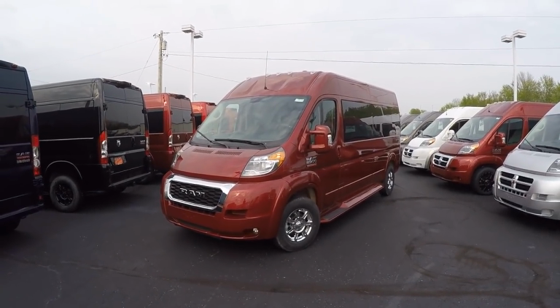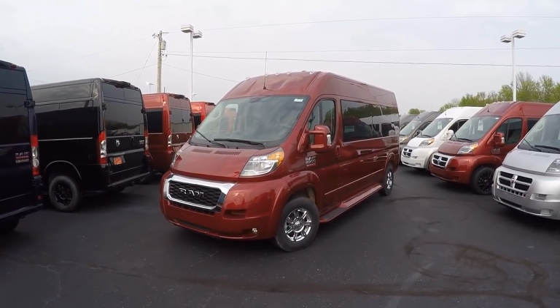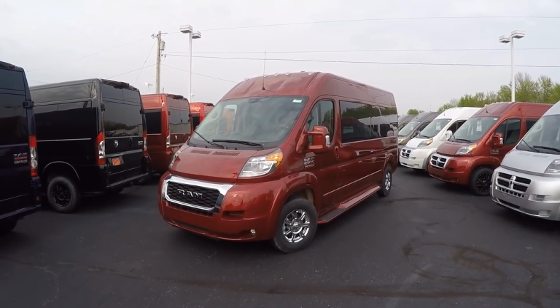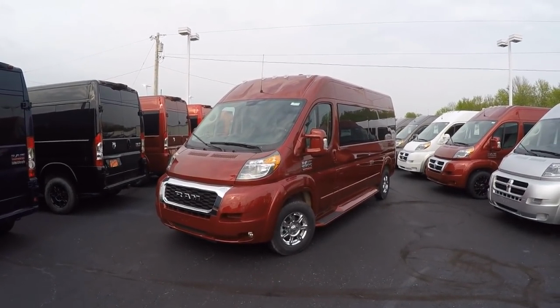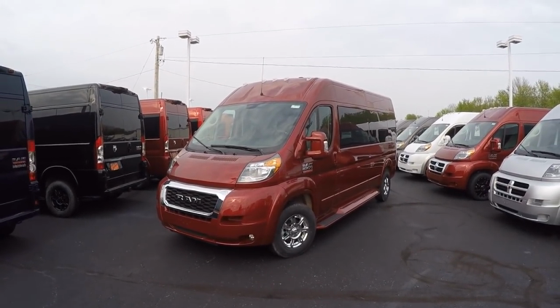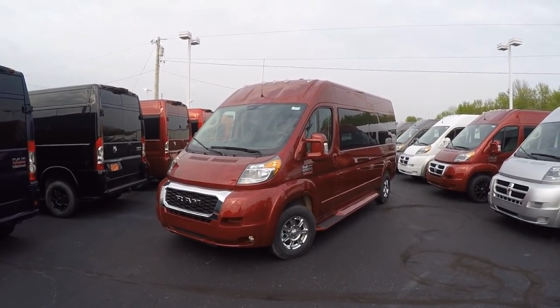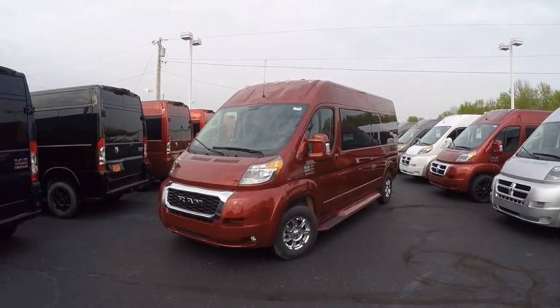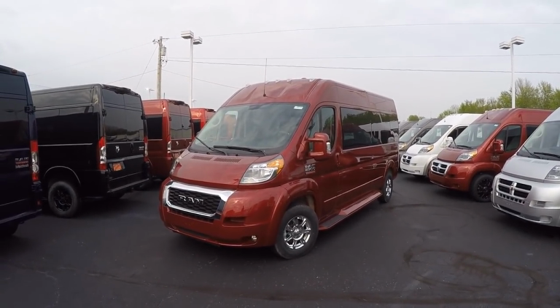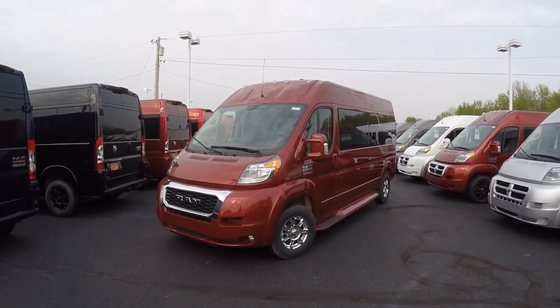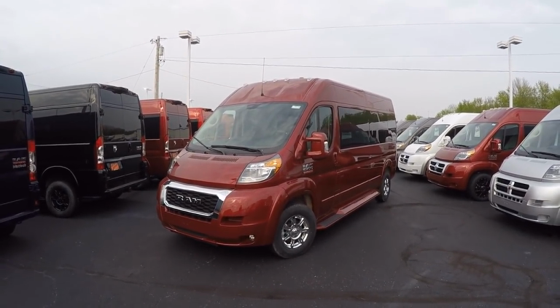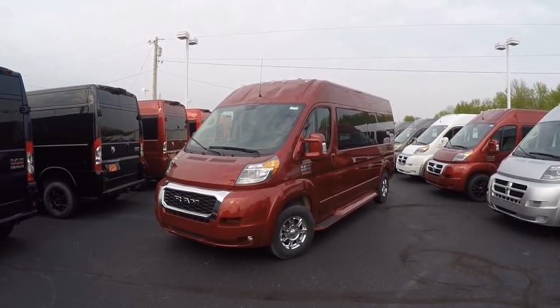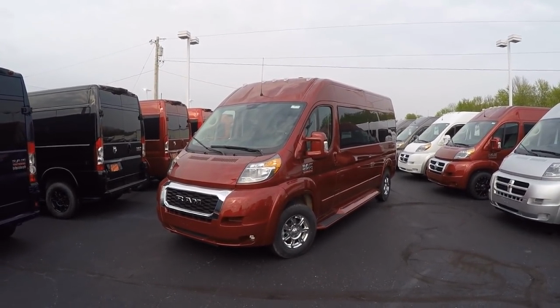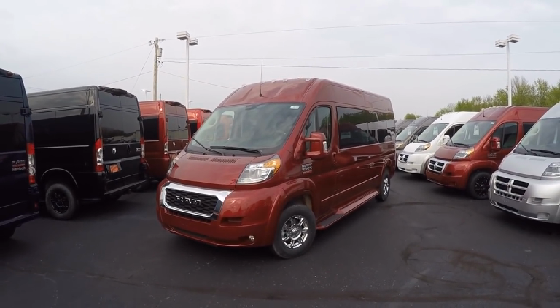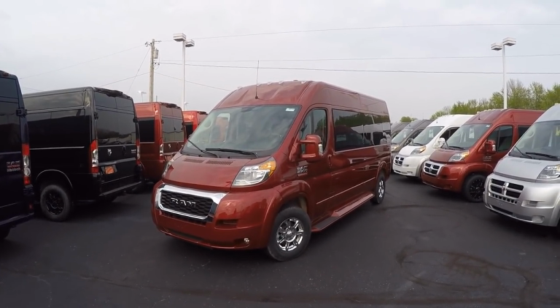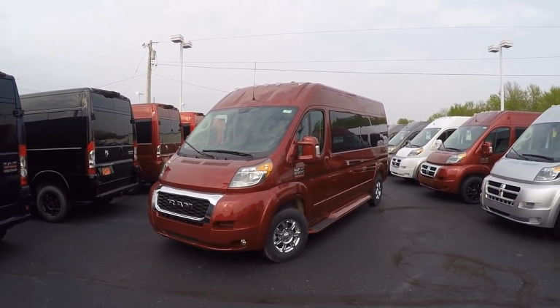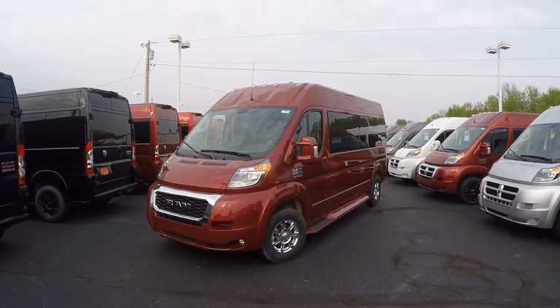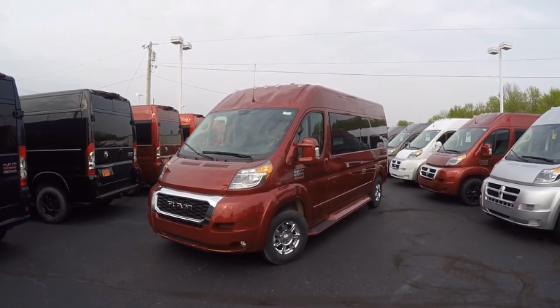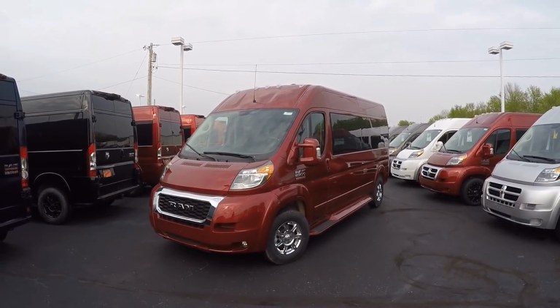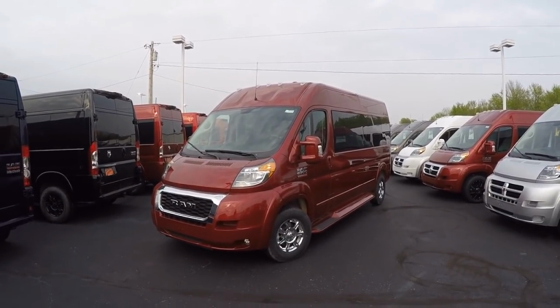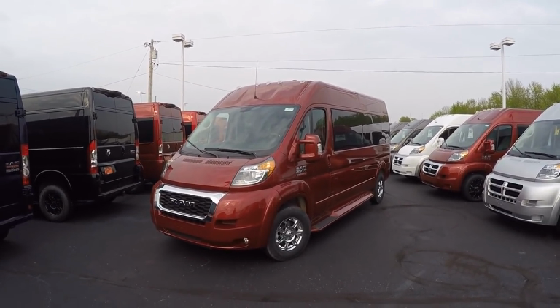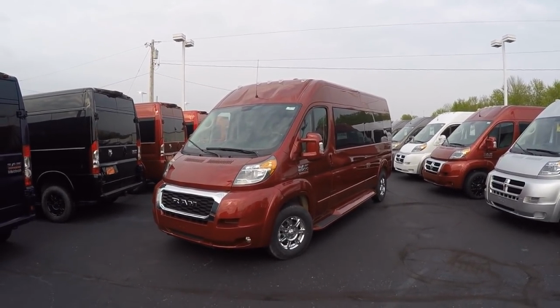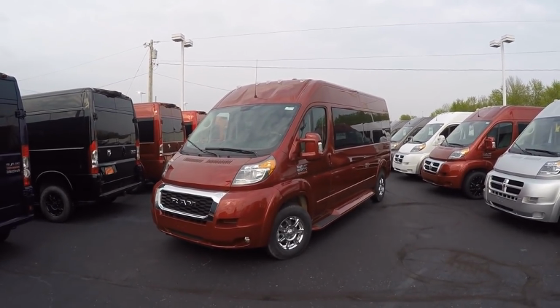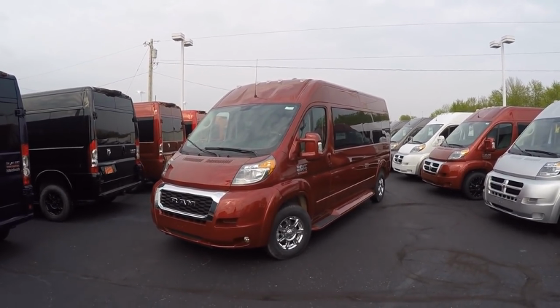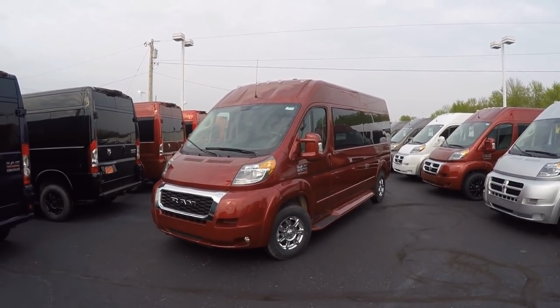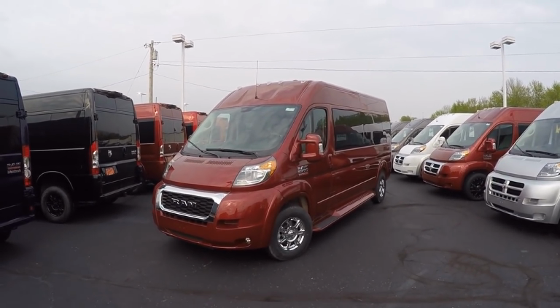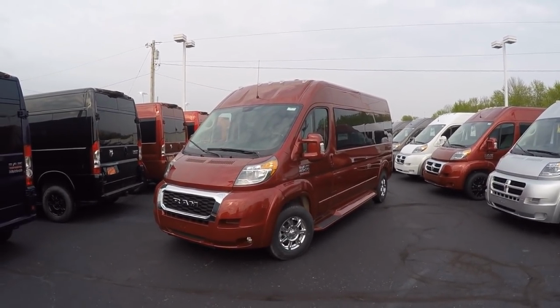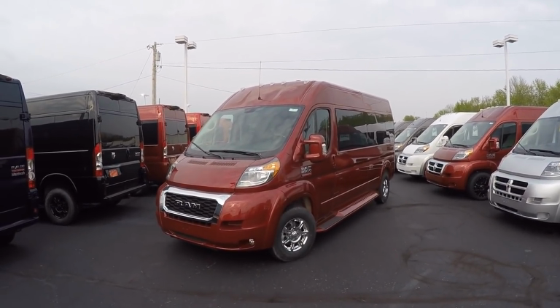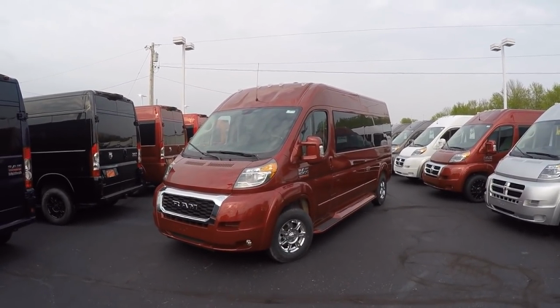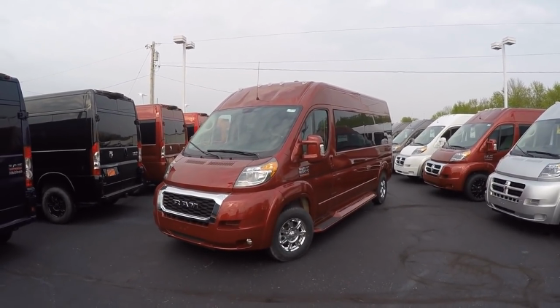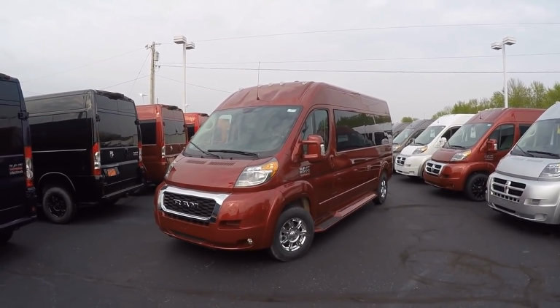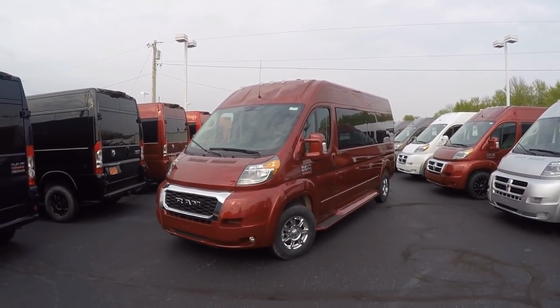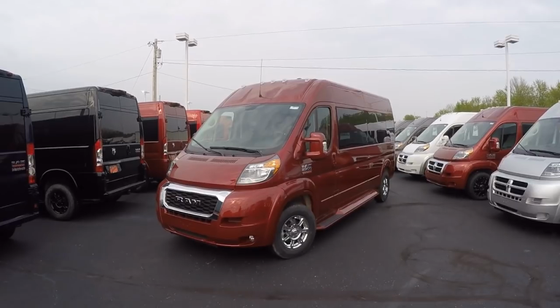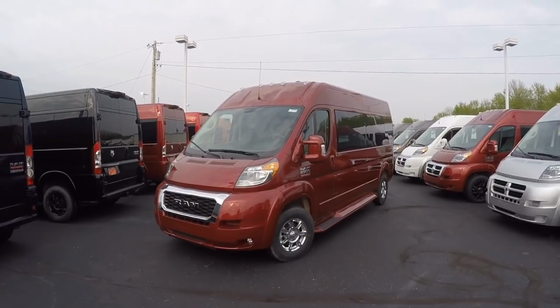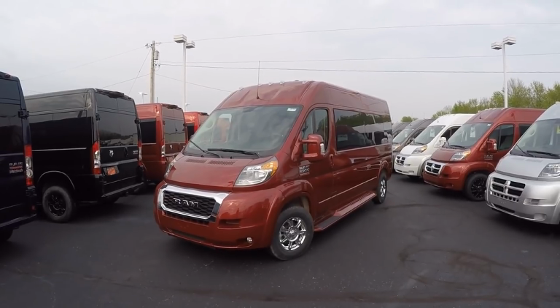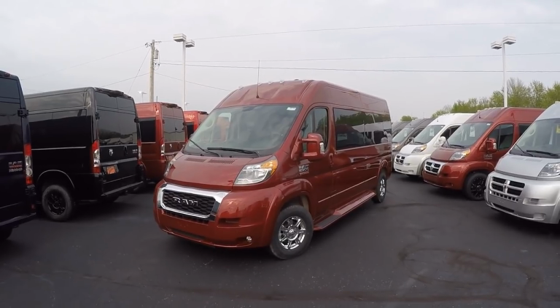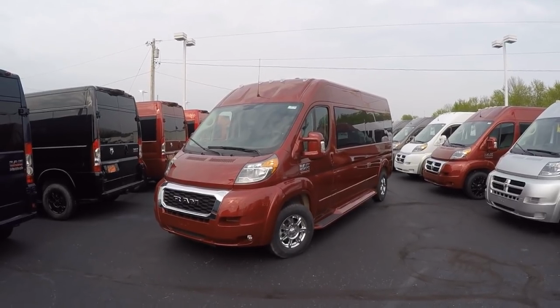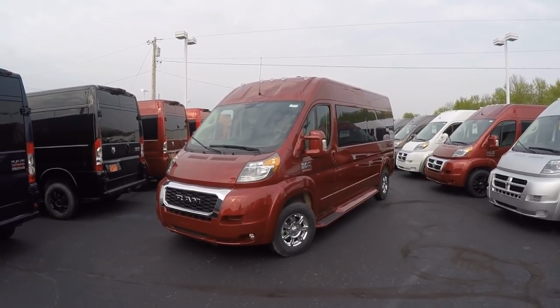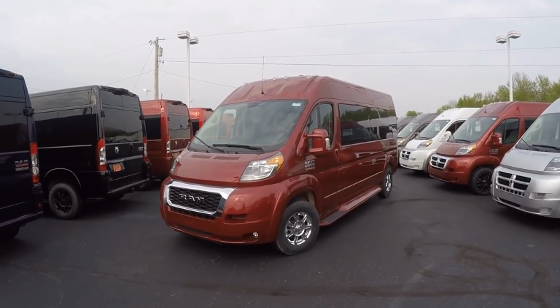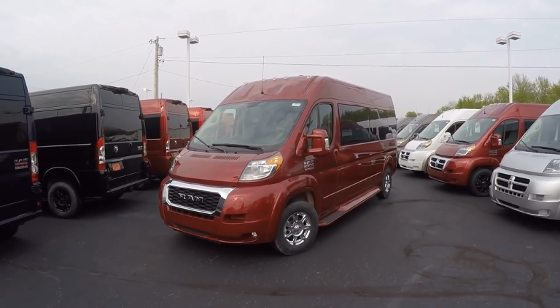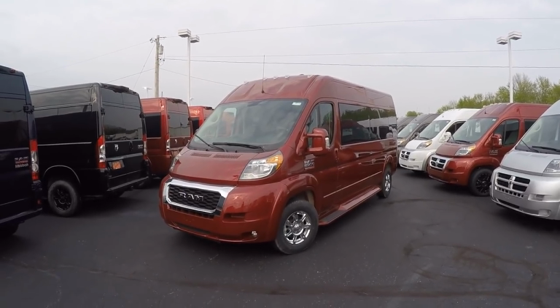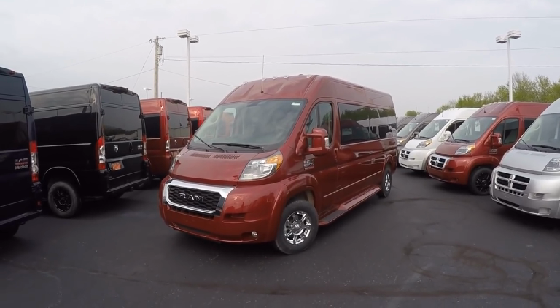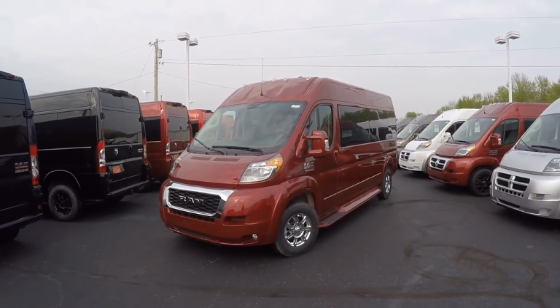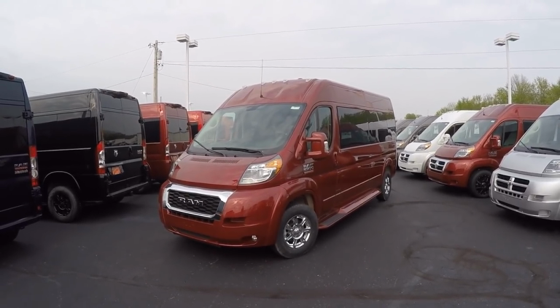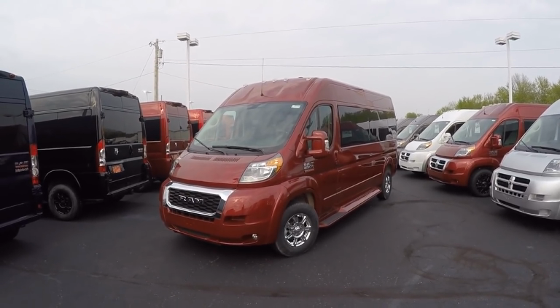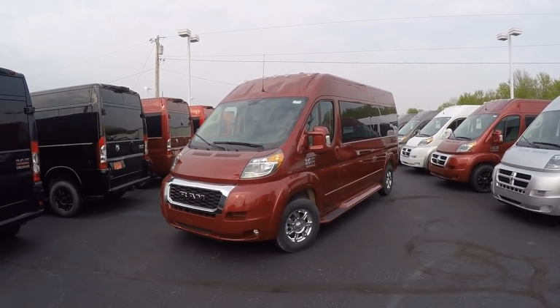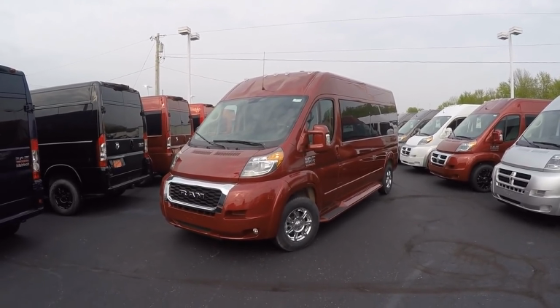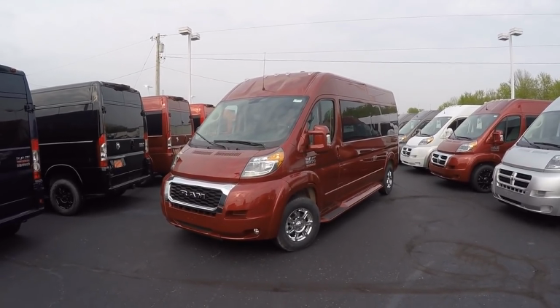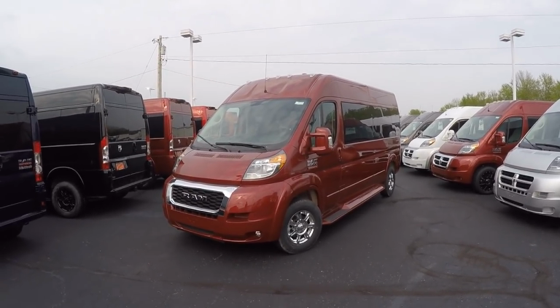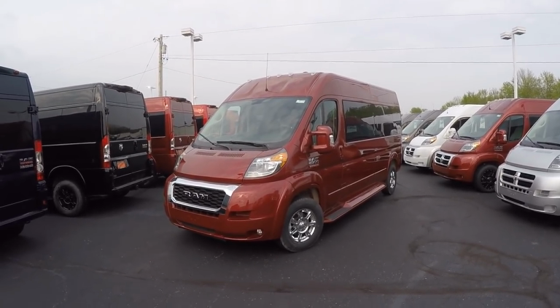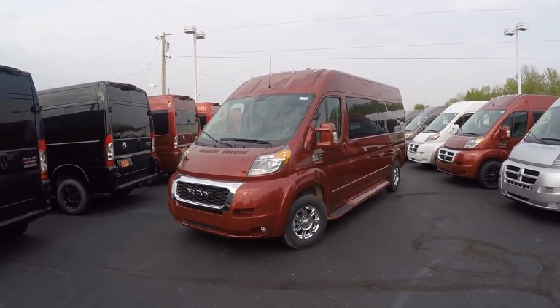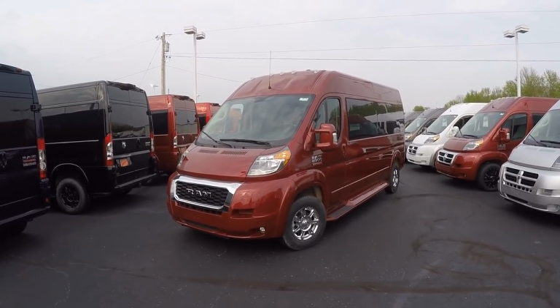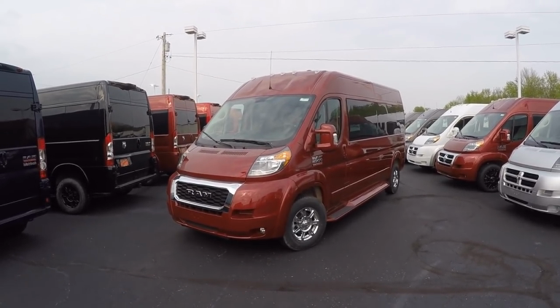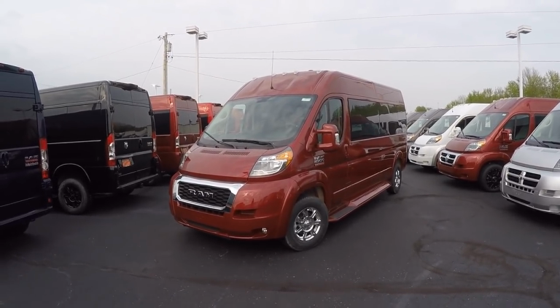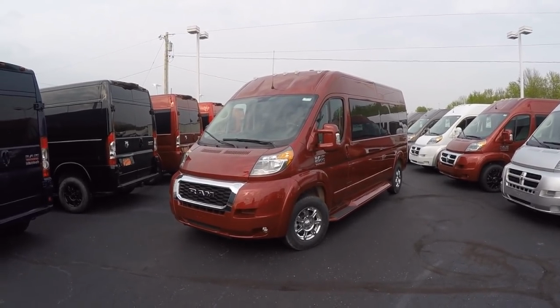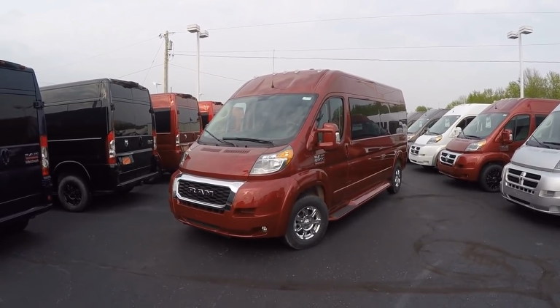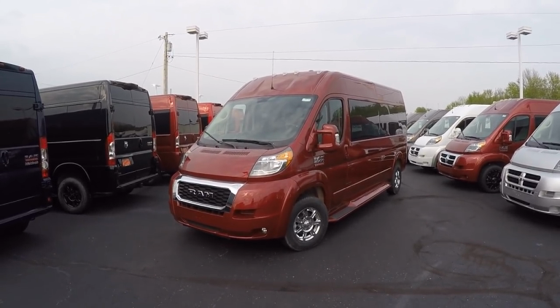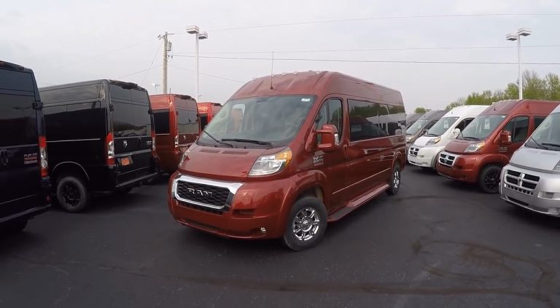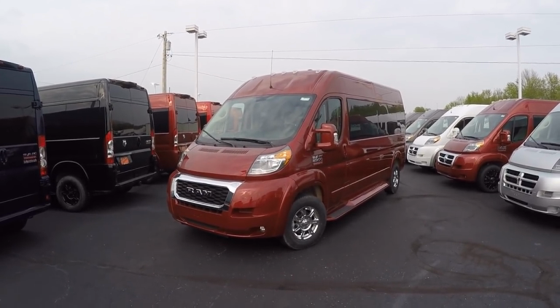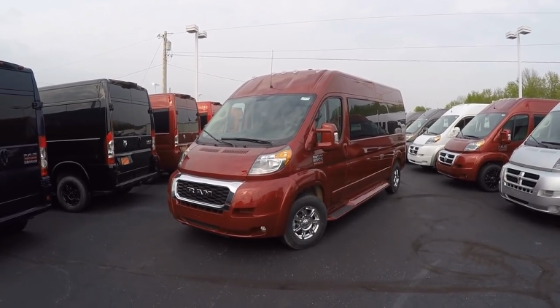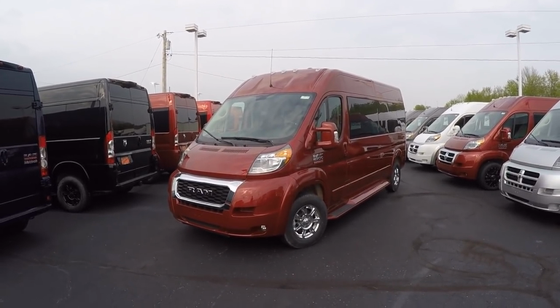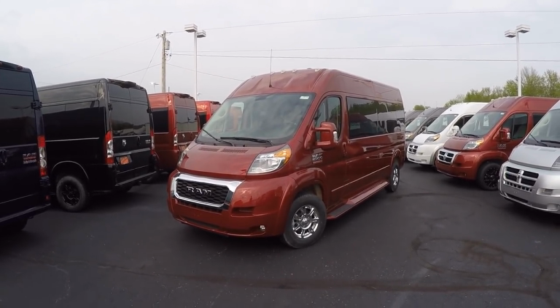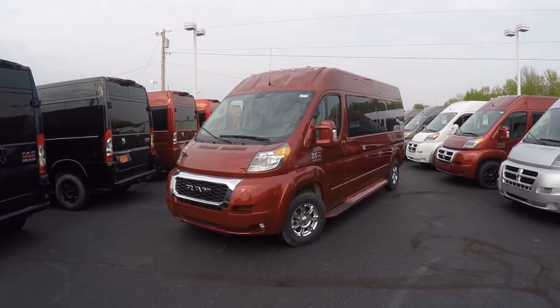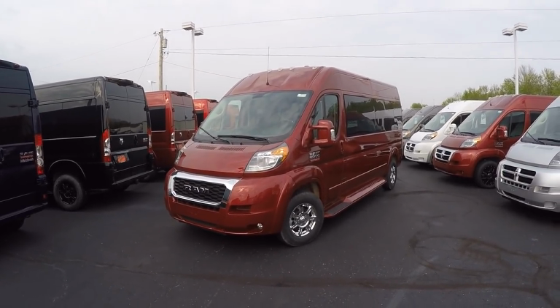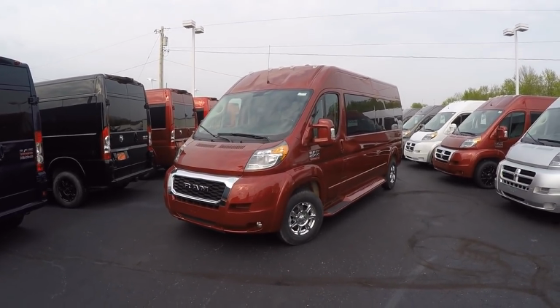Hello and welcome back to Paul Sherry Conversion Vans. My name is Justin Smith and today I'm going to highlight a new arrival here at the dealership.